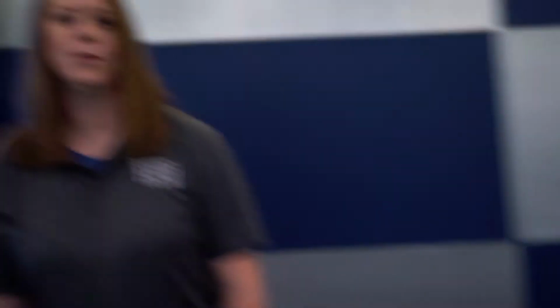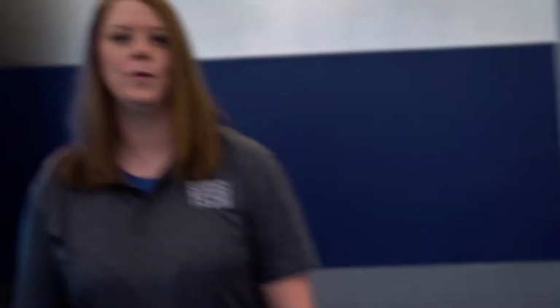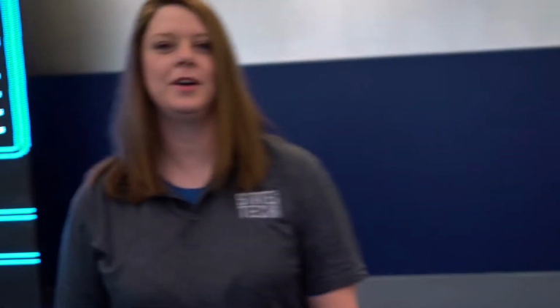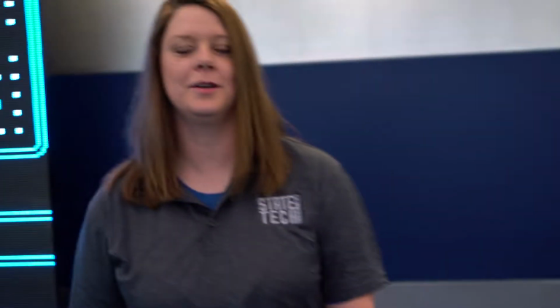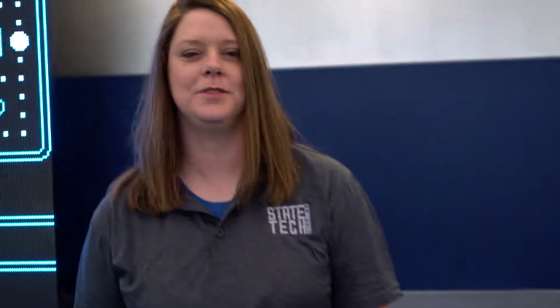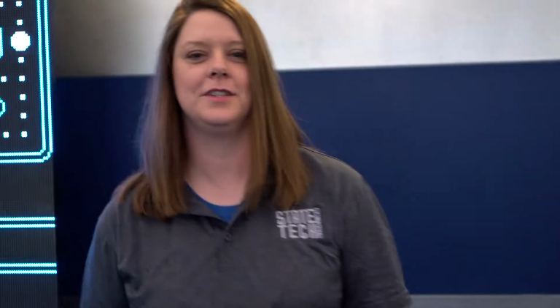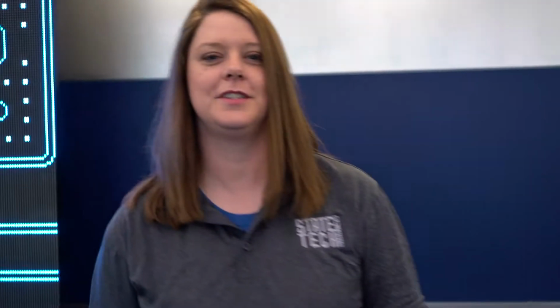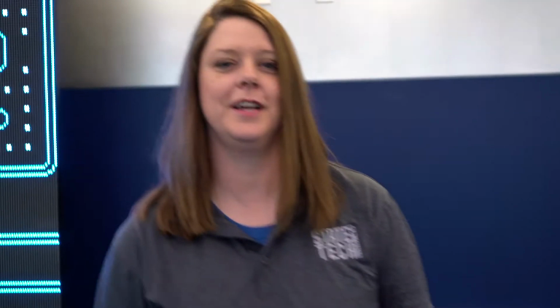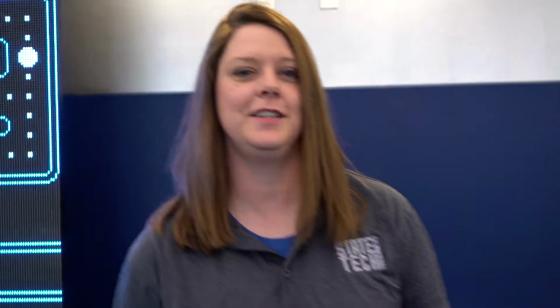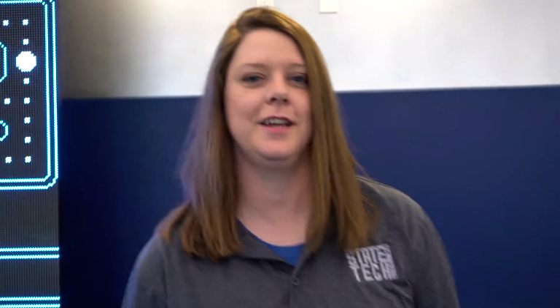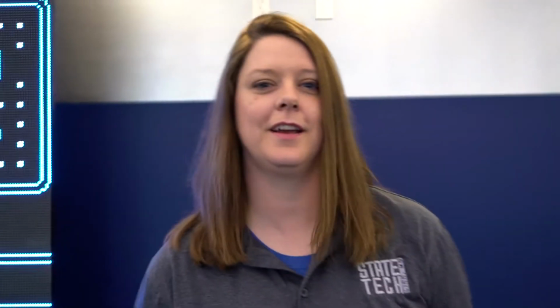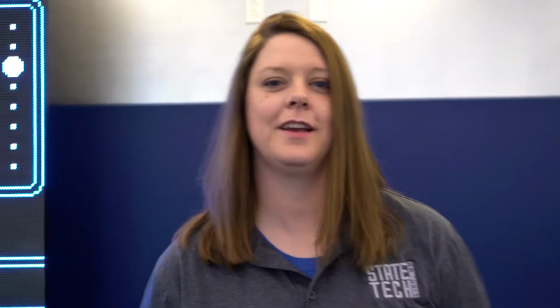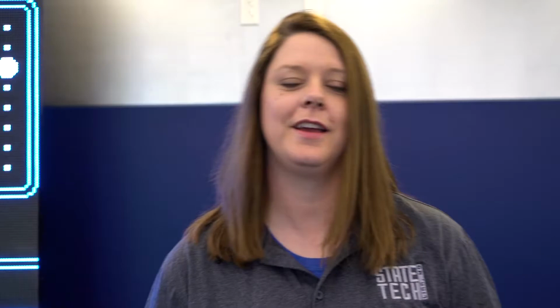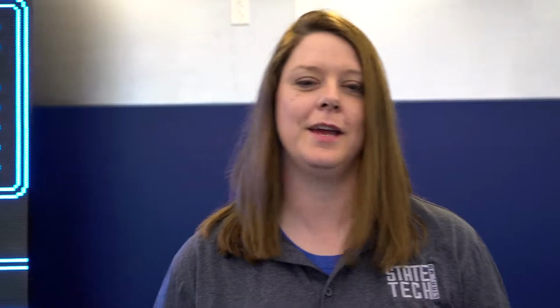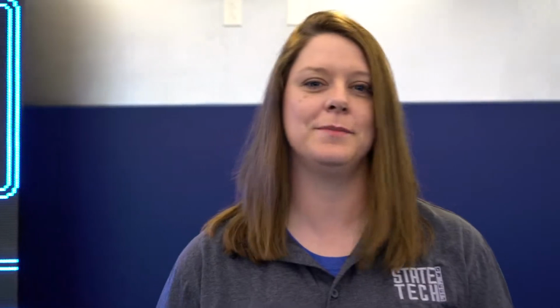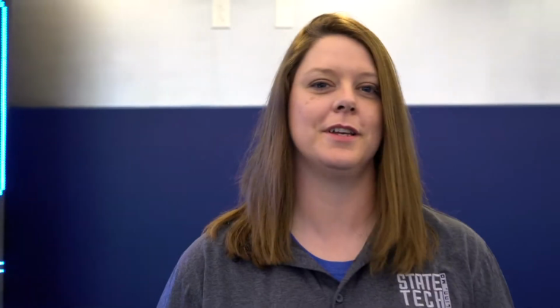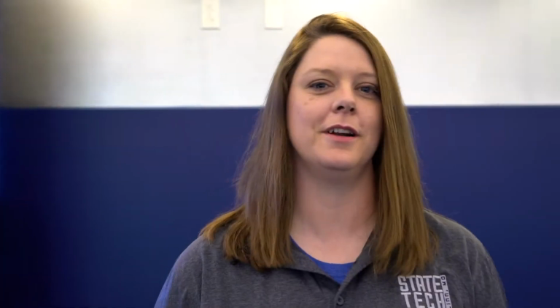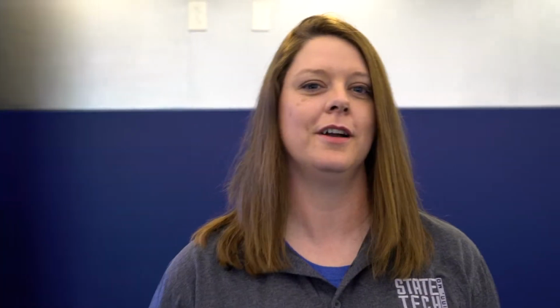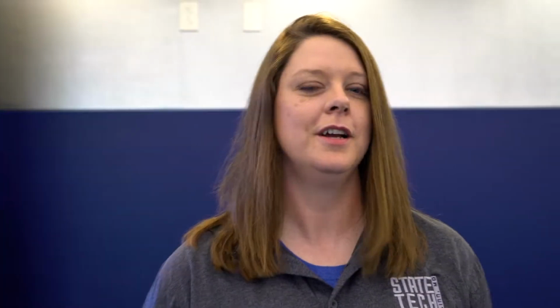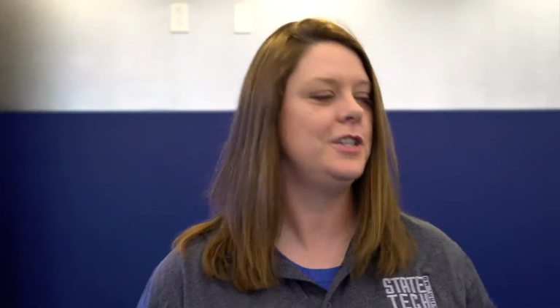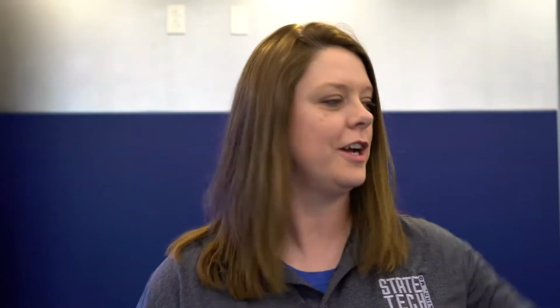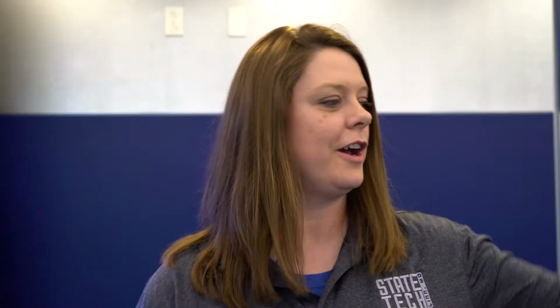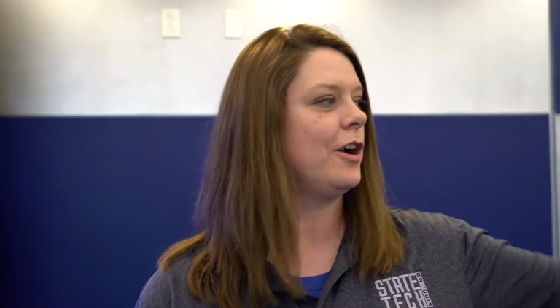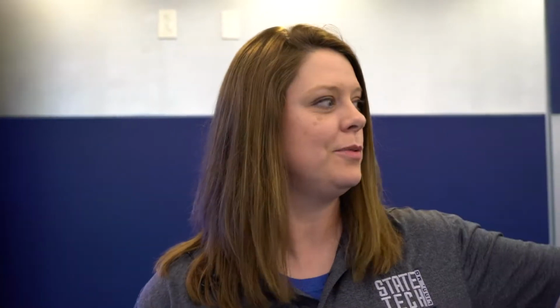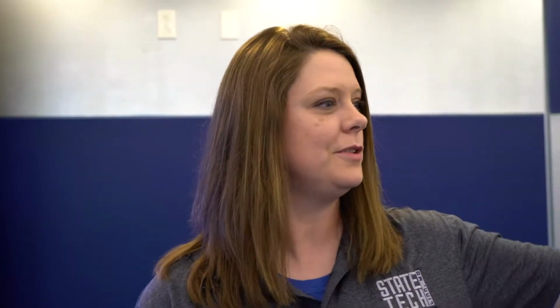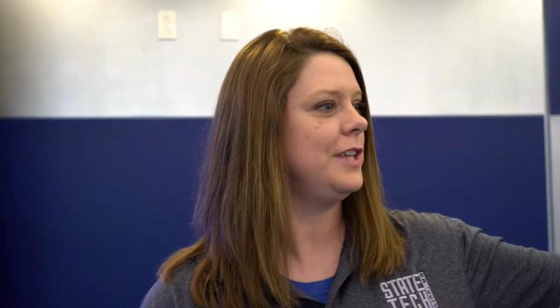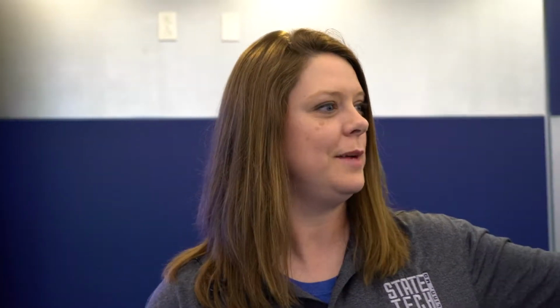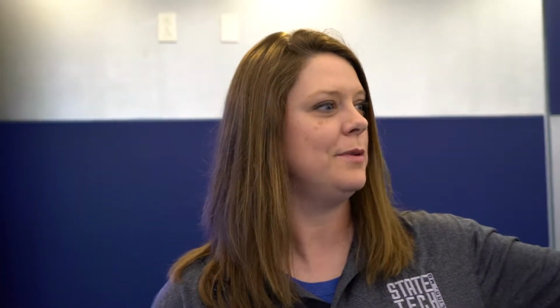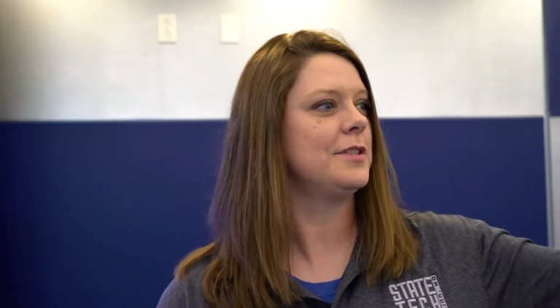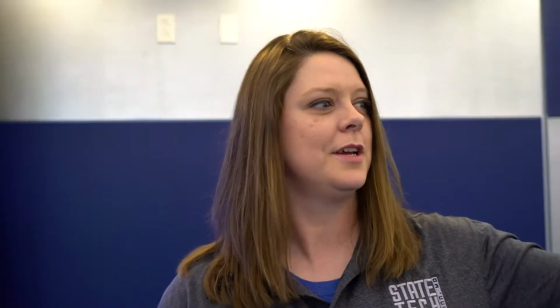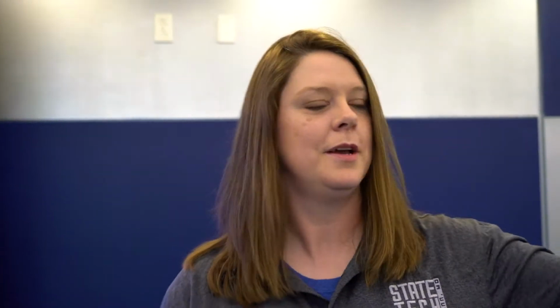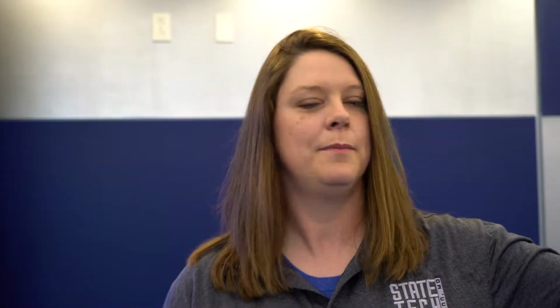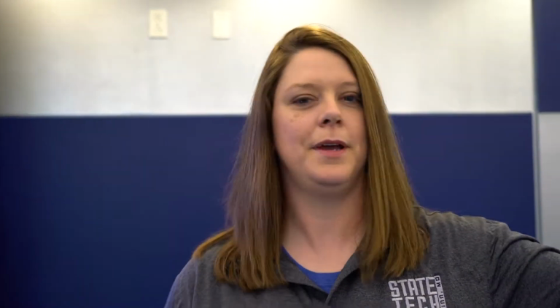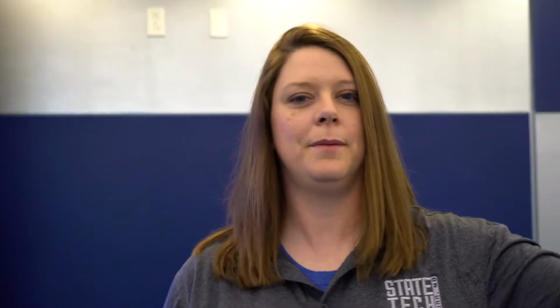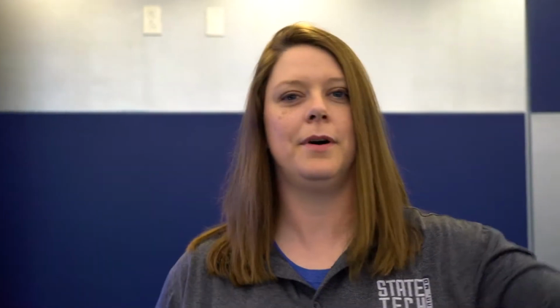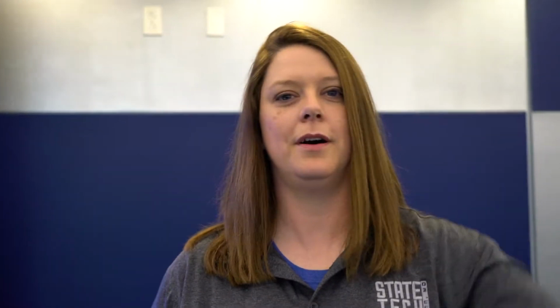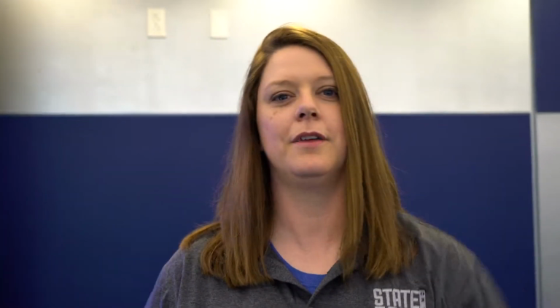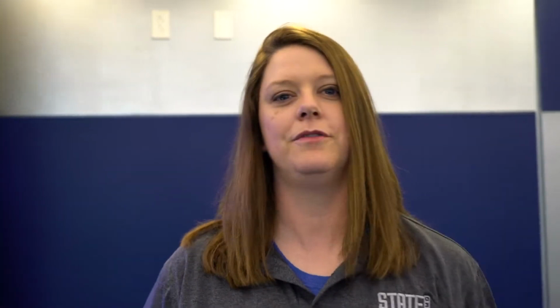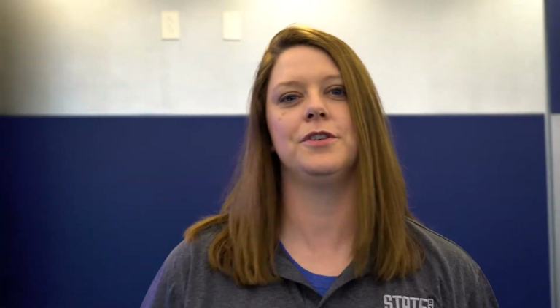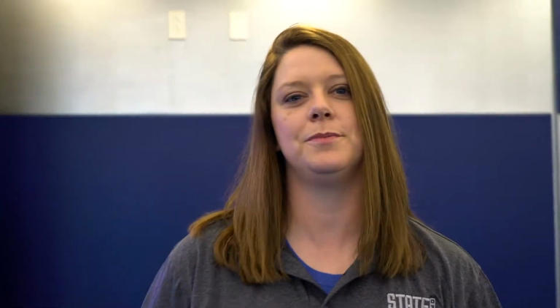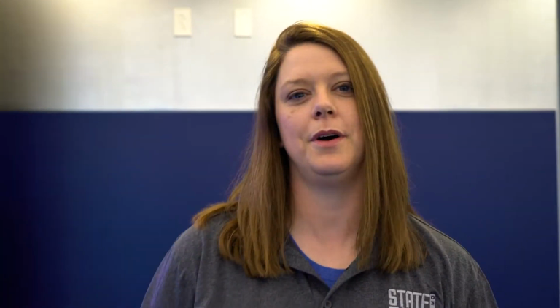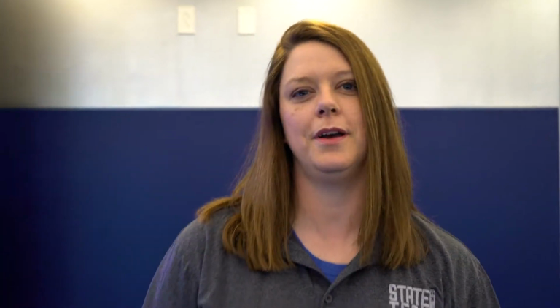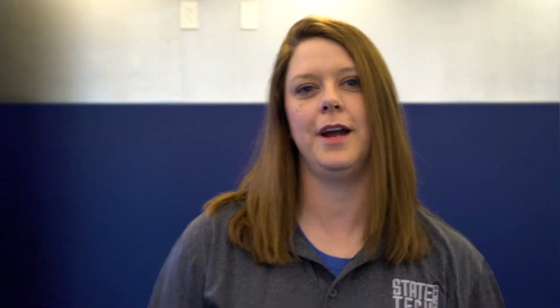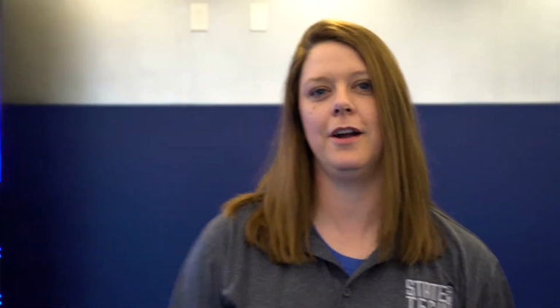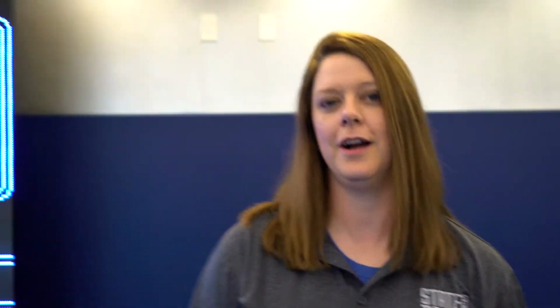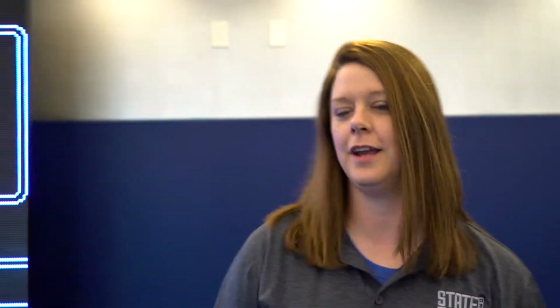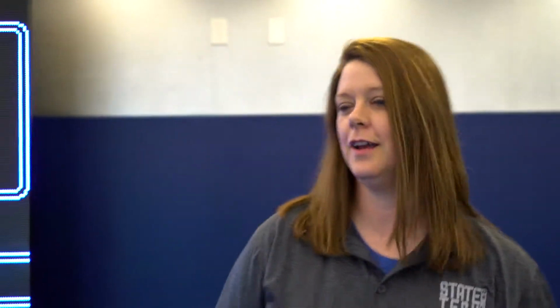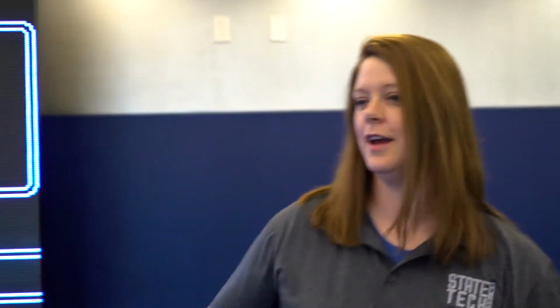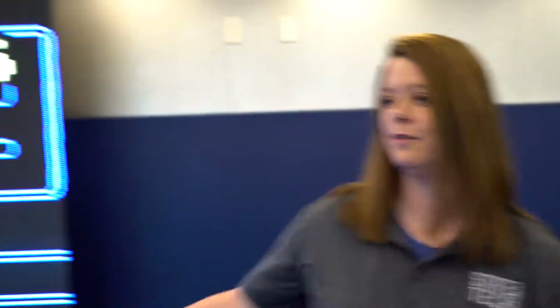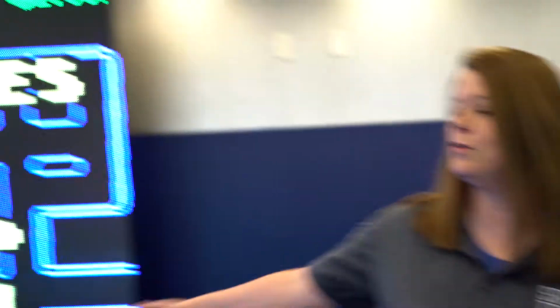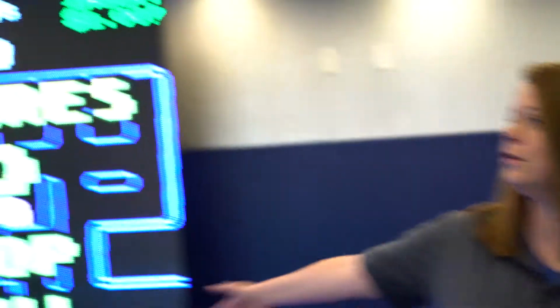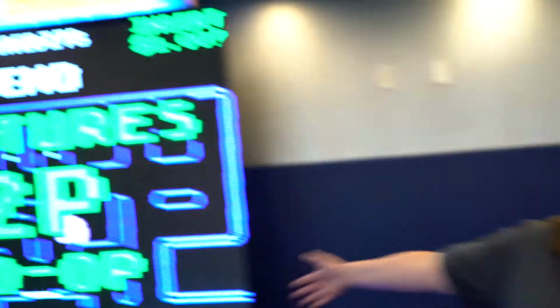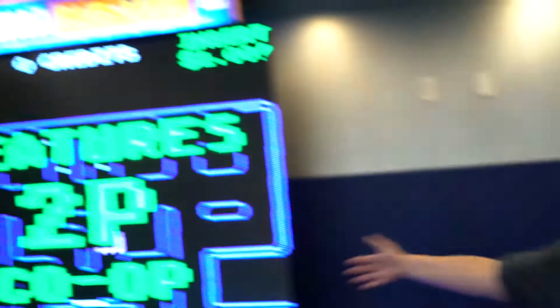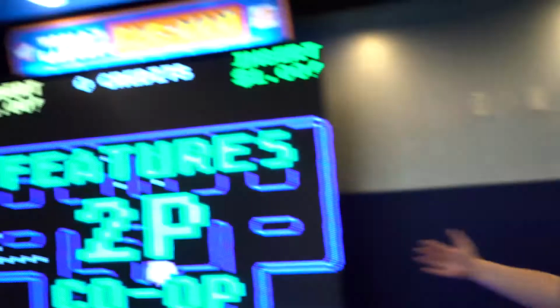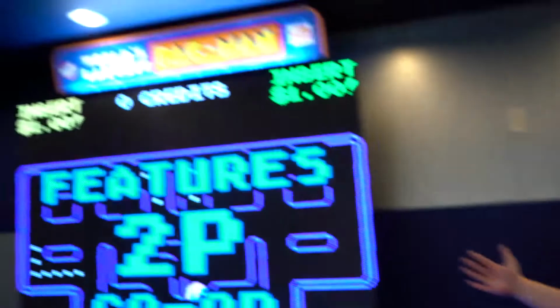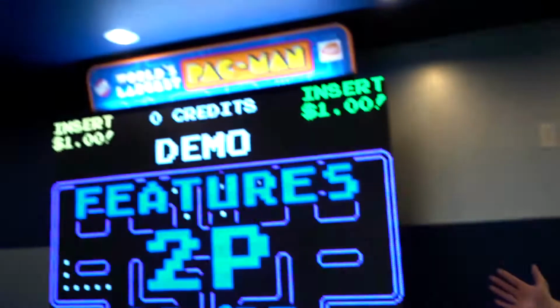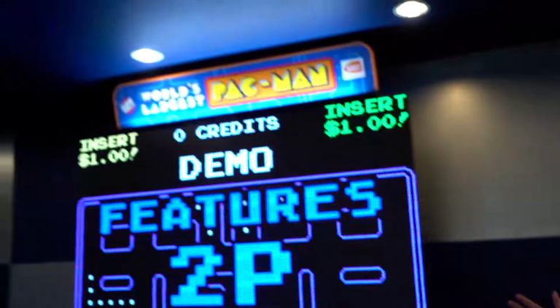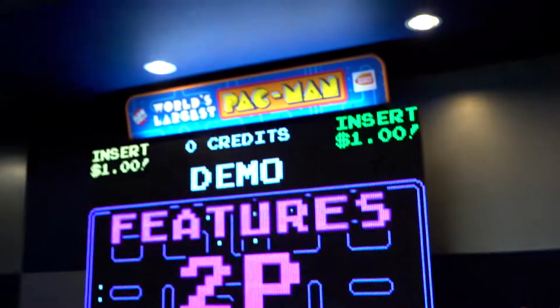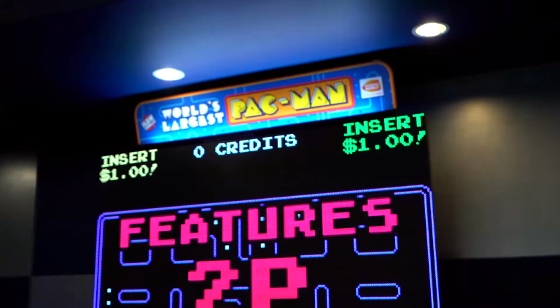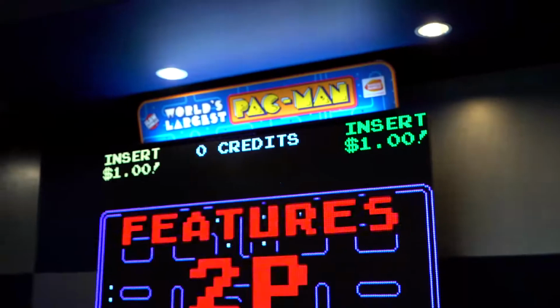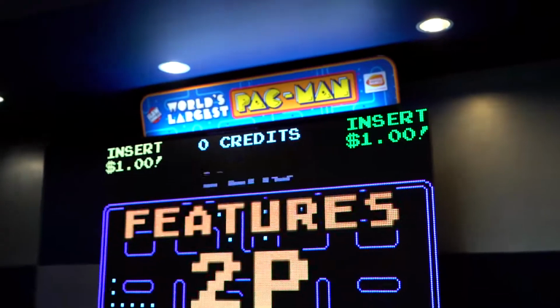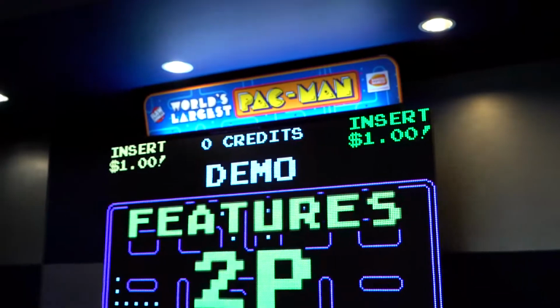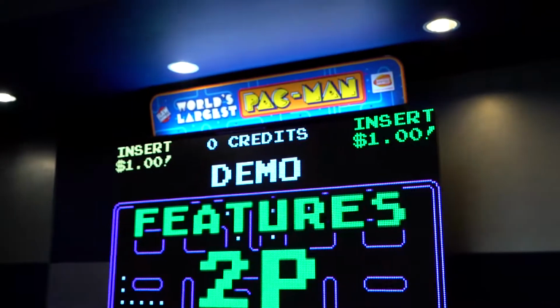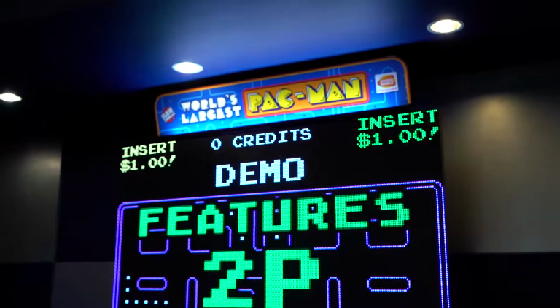Welcome to the State Tech Game Center. Check out our pool tables, ping pong, foosball, air hockey, and of course the world's largest Pac-Man.